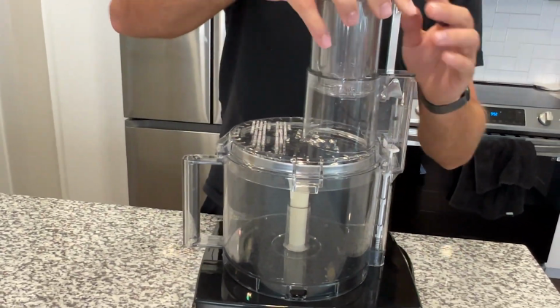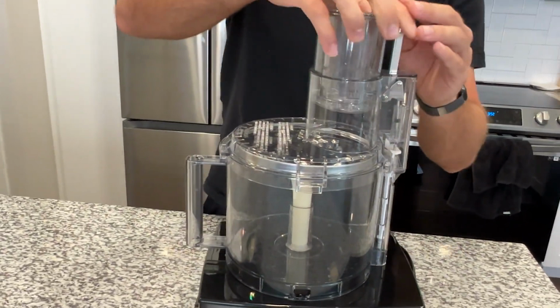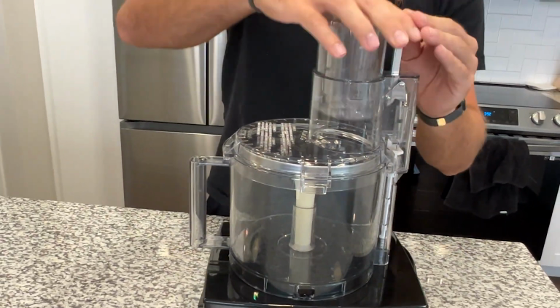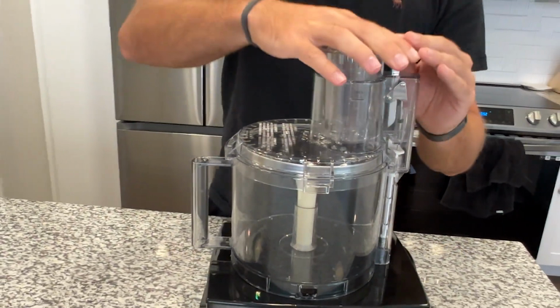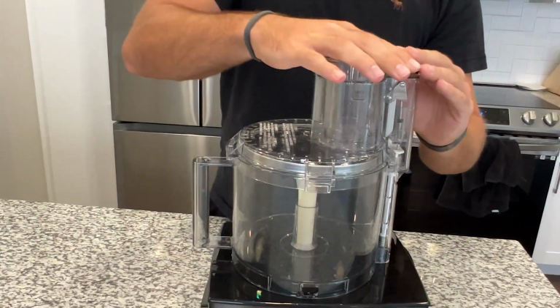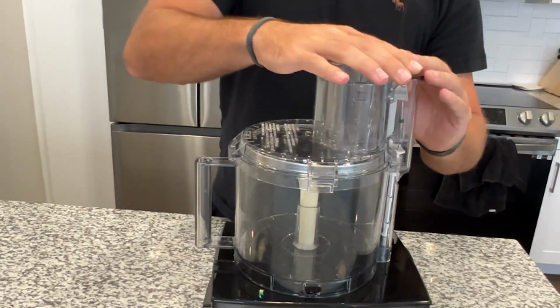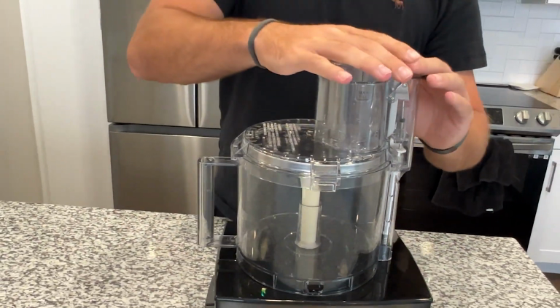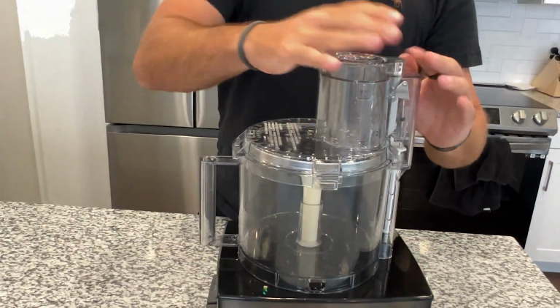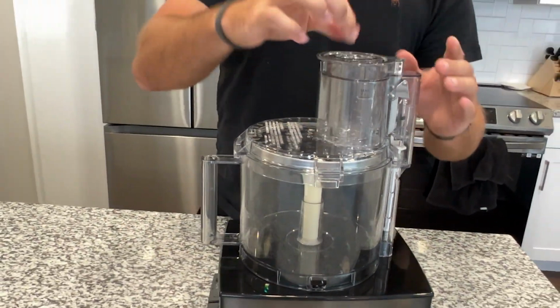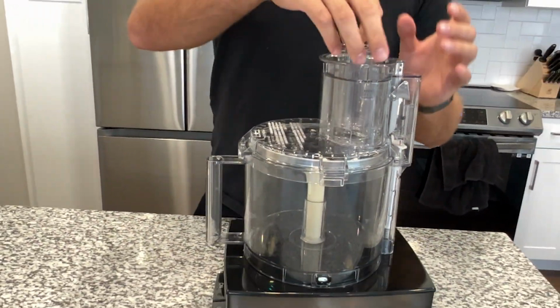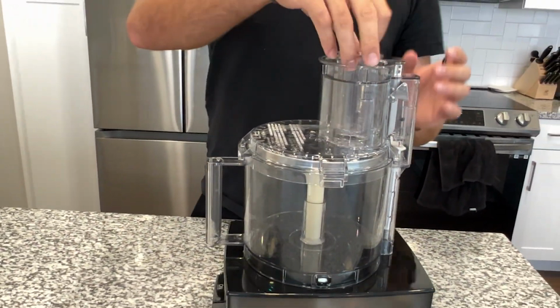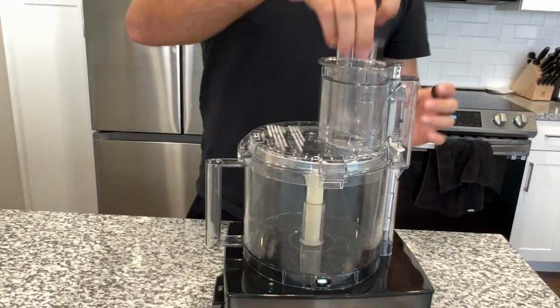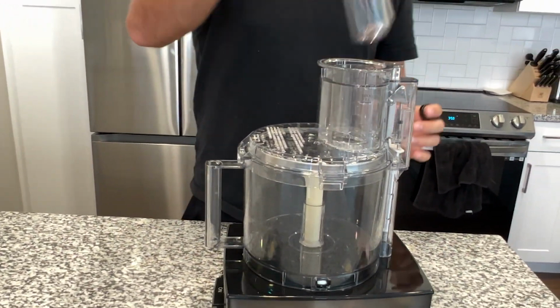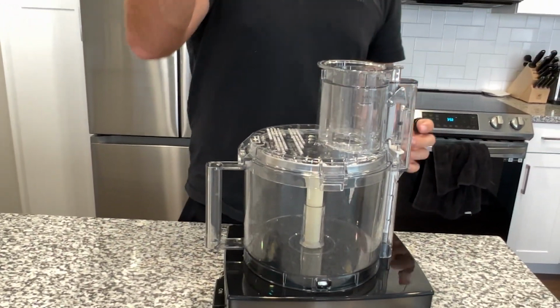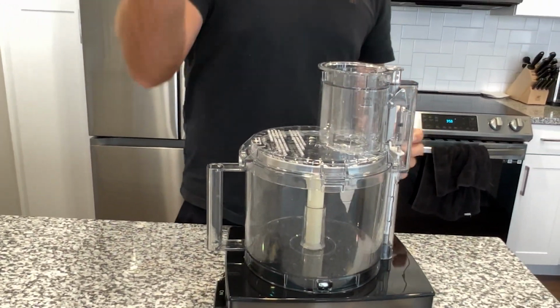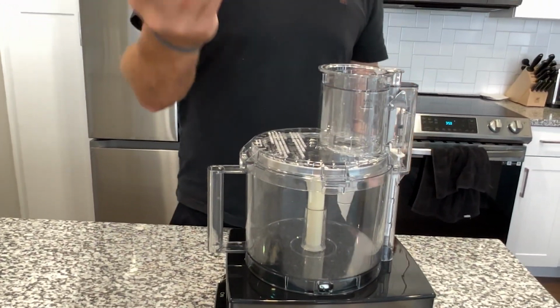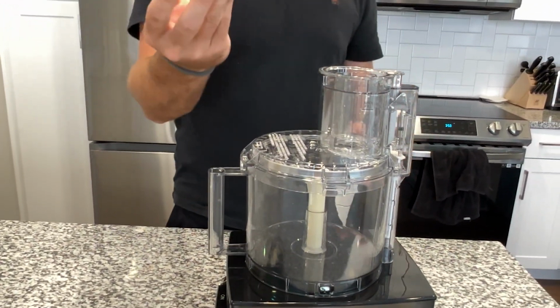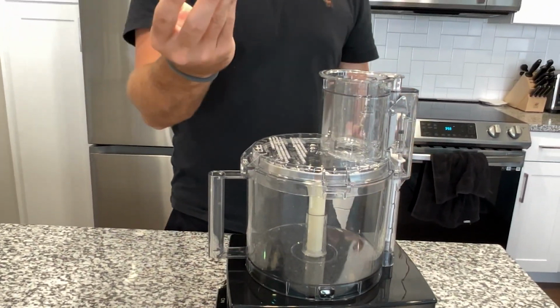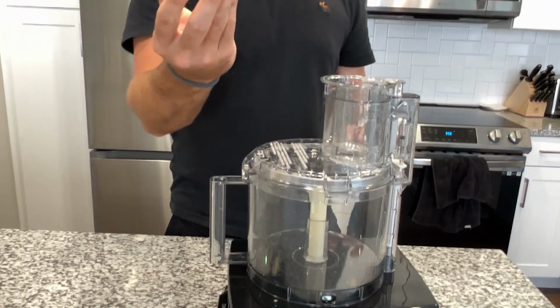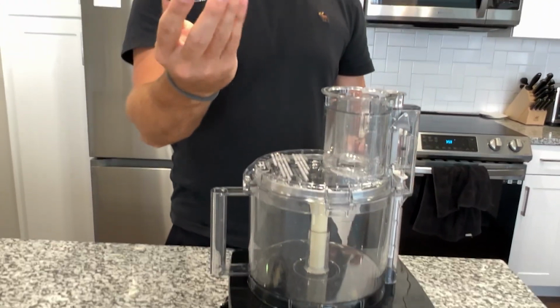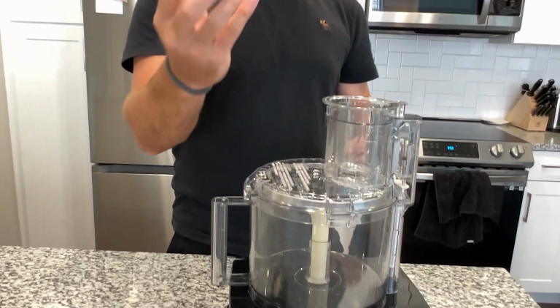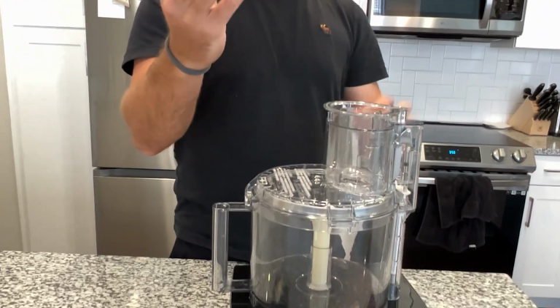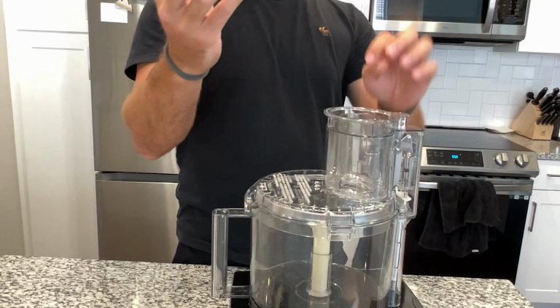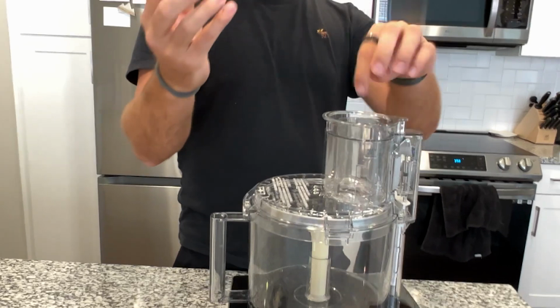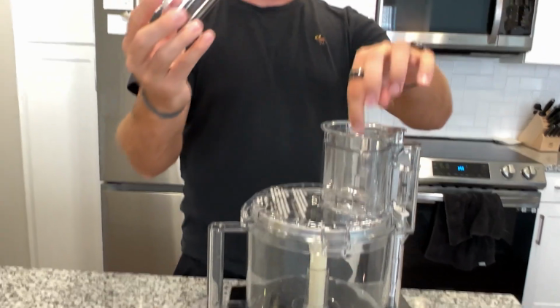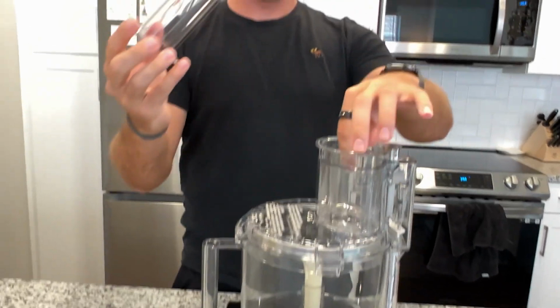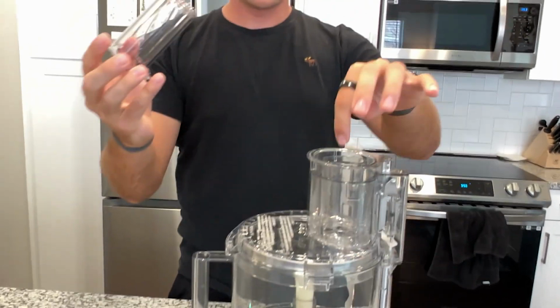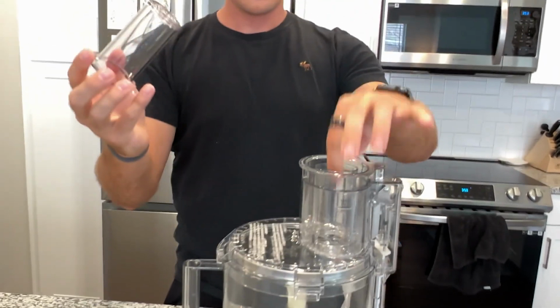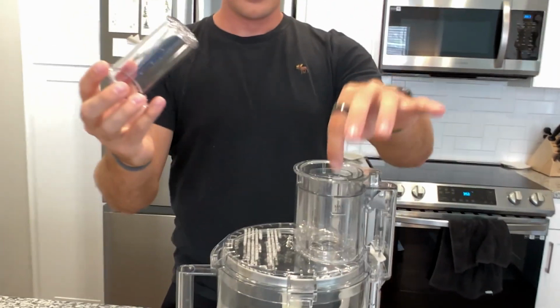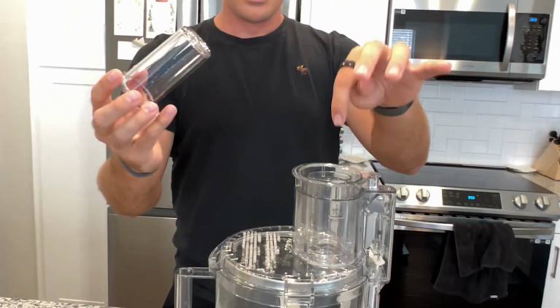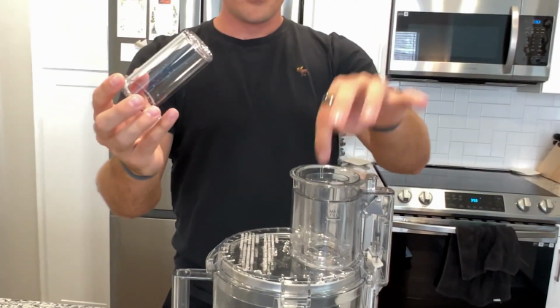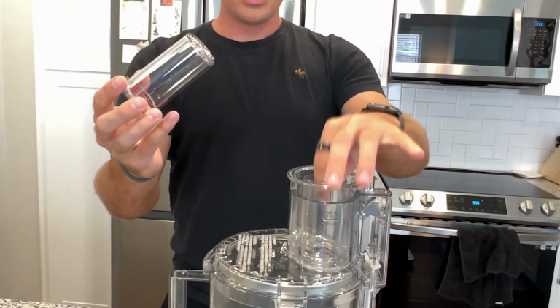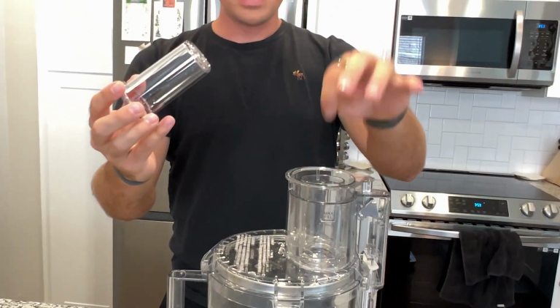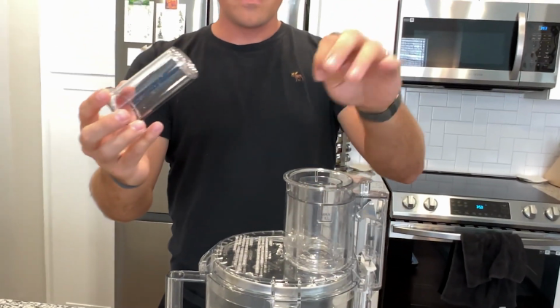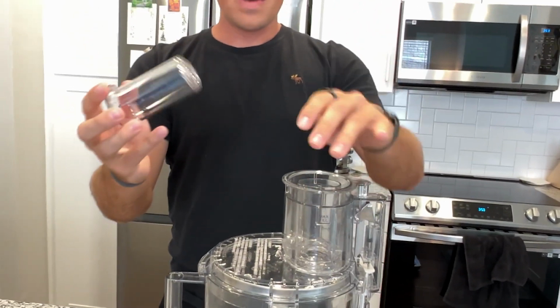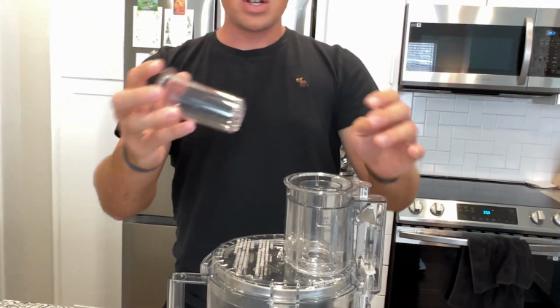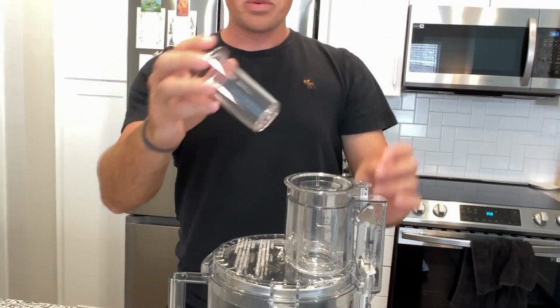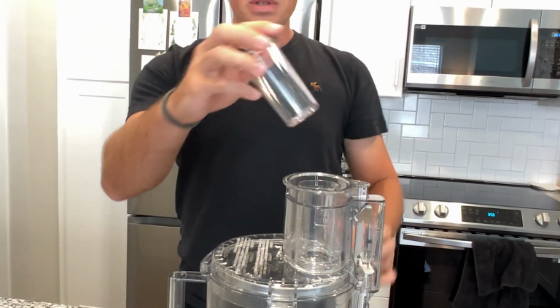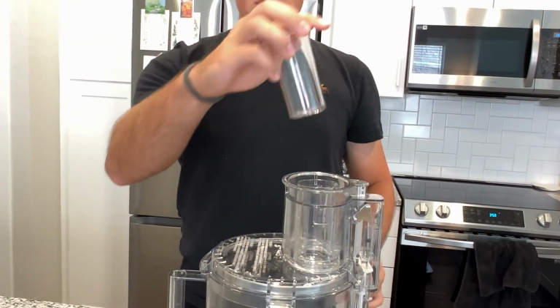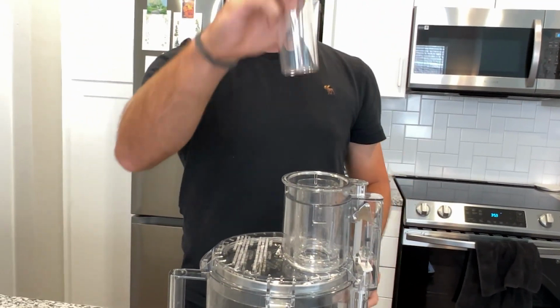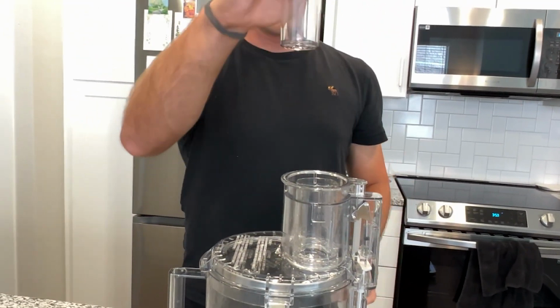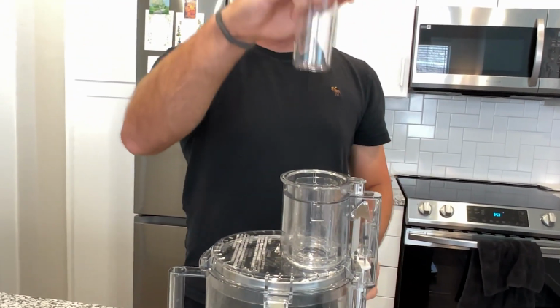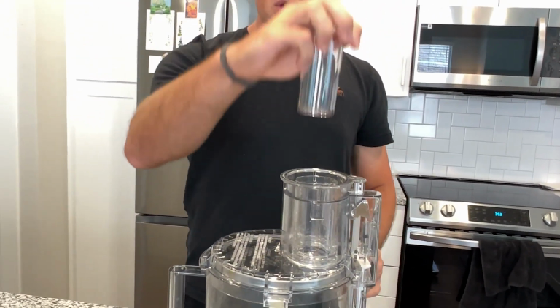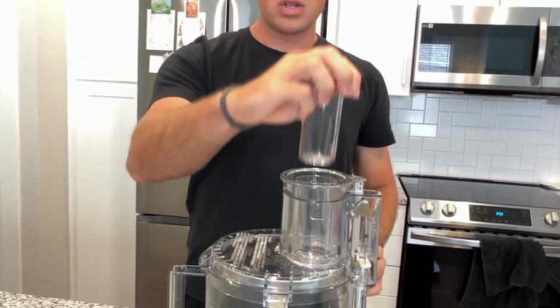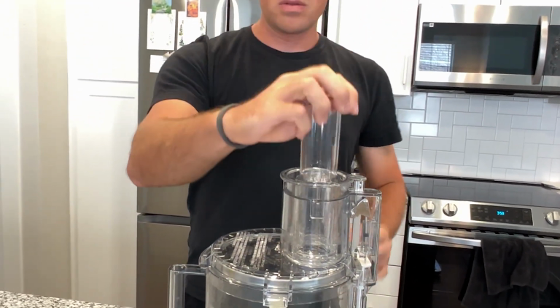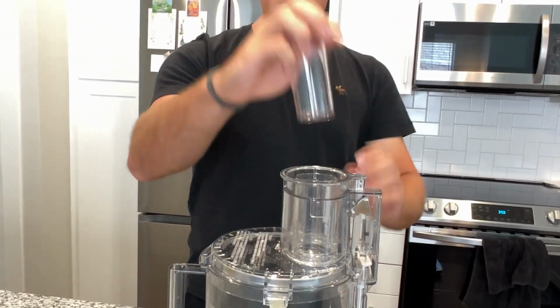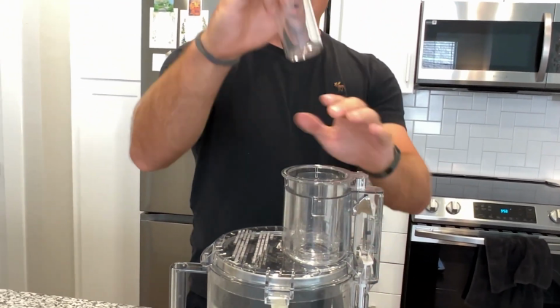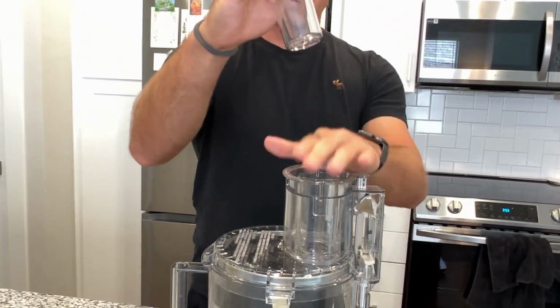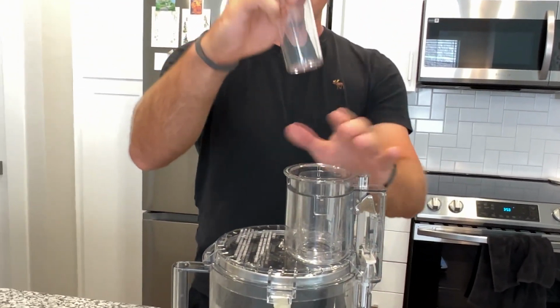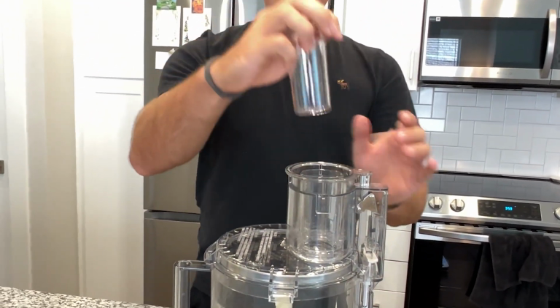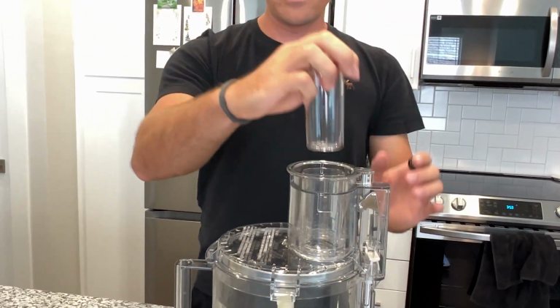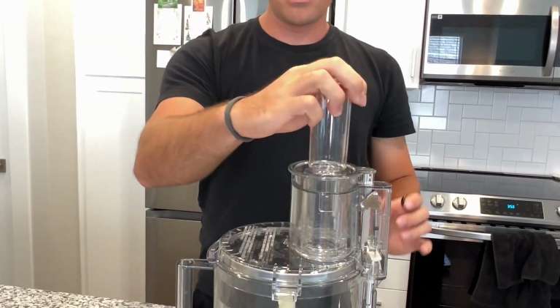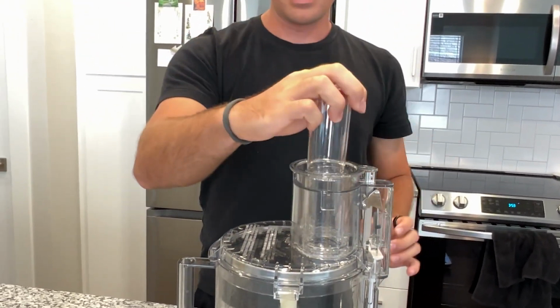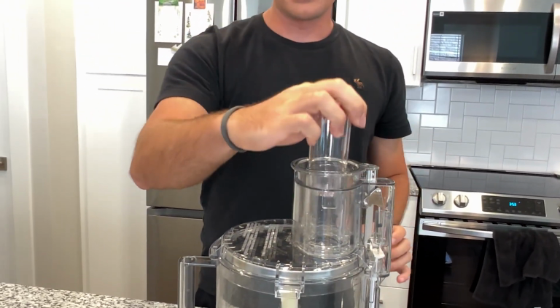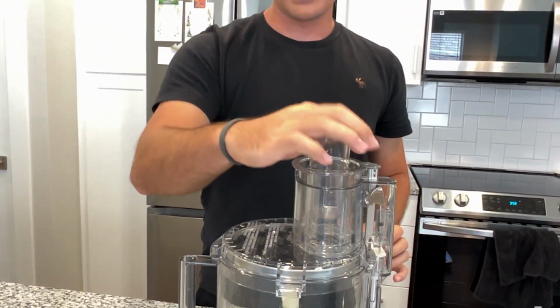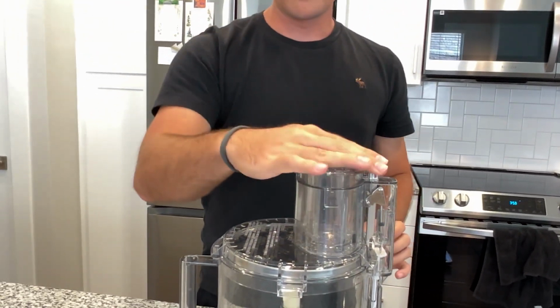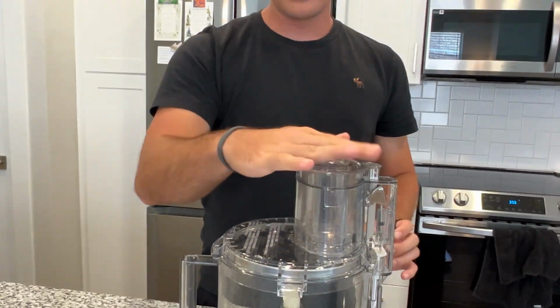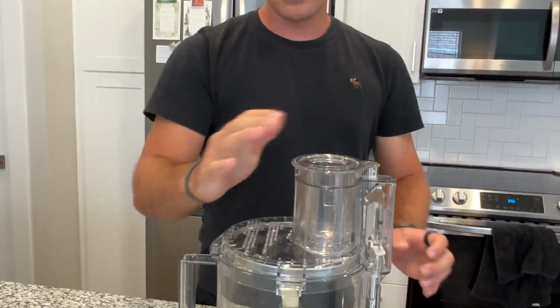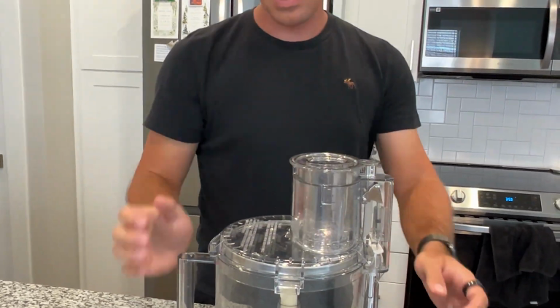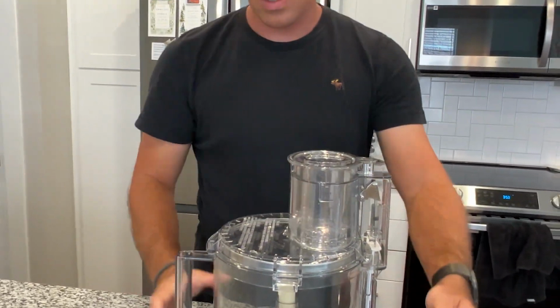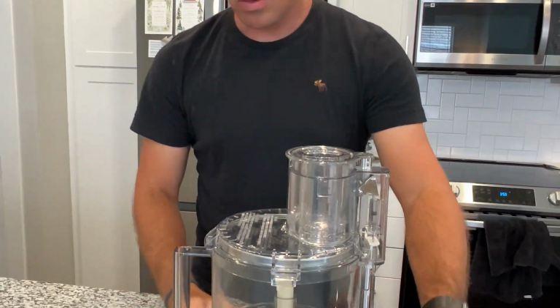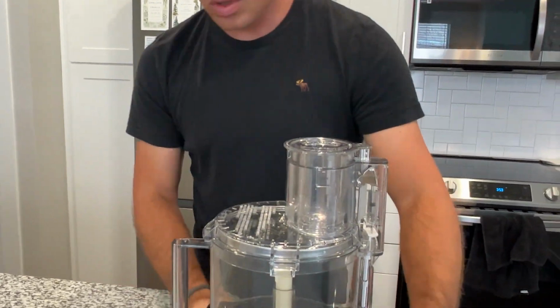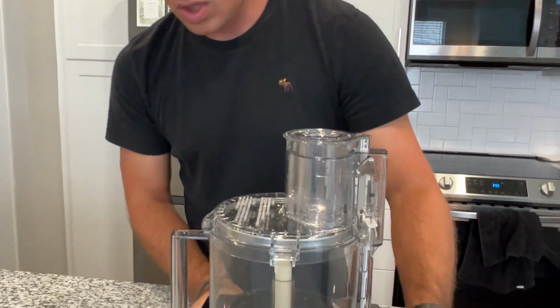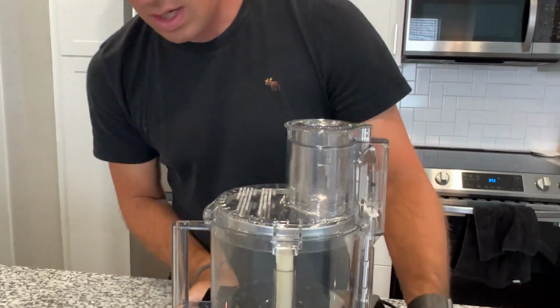You can open that lid to start putting stuff onto the actual blade, and it will start rotating once you start it. You also have a way to press stuff down into it — if you want to put different vegetables in, you can make sure those carrots or whatever get down into the actual machine.